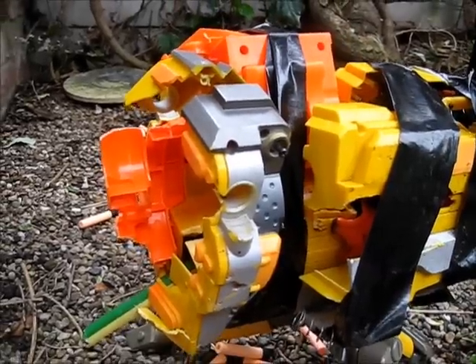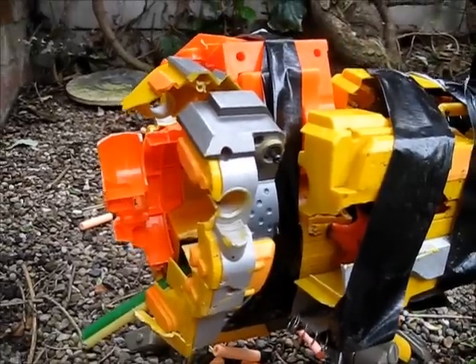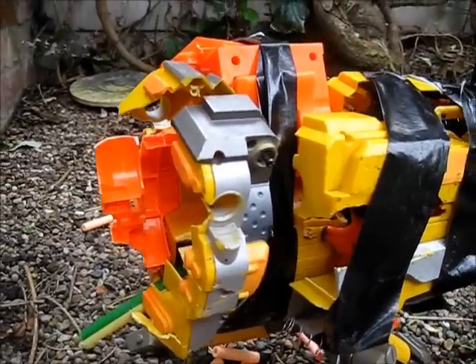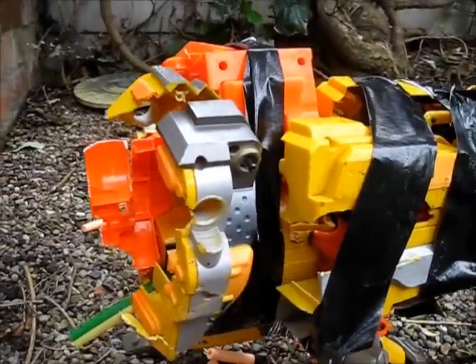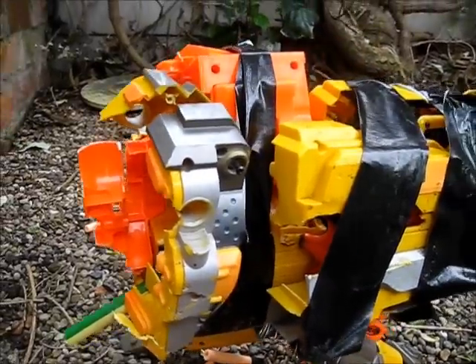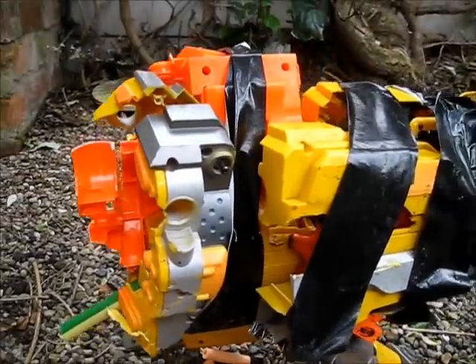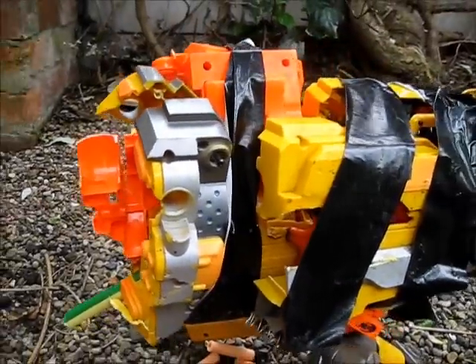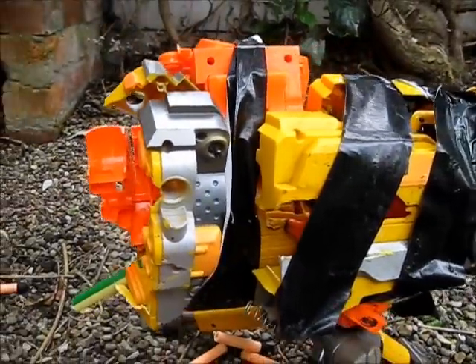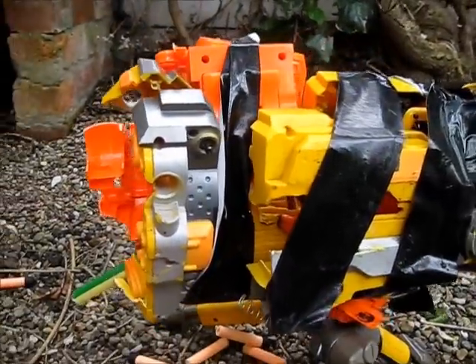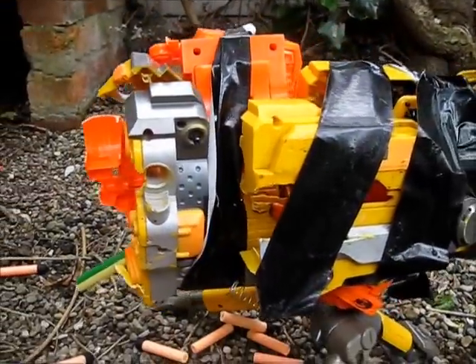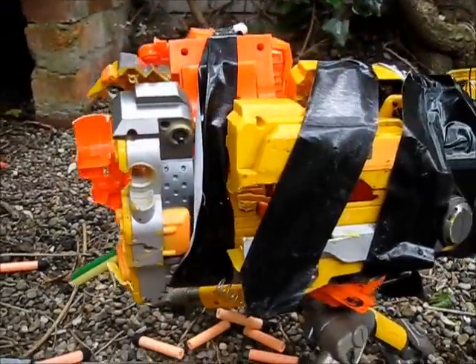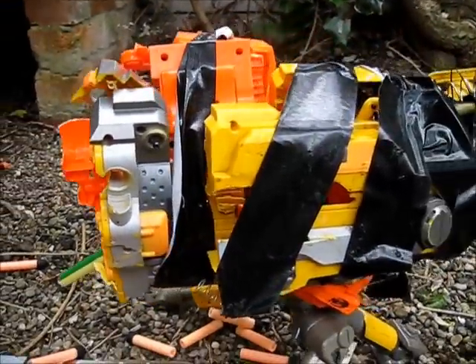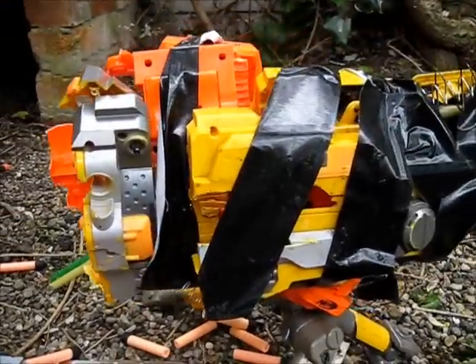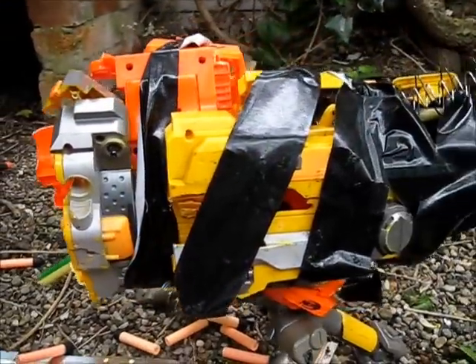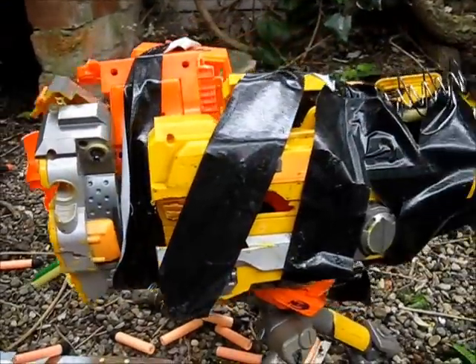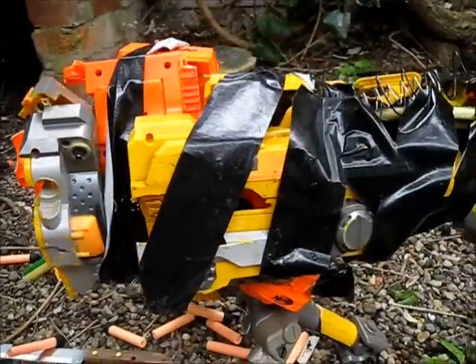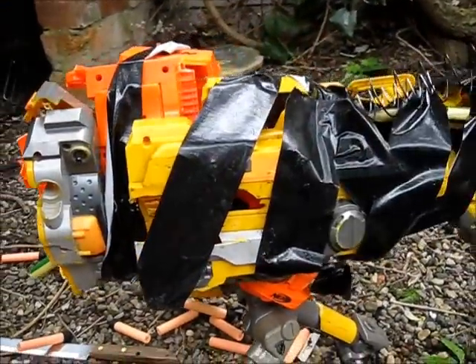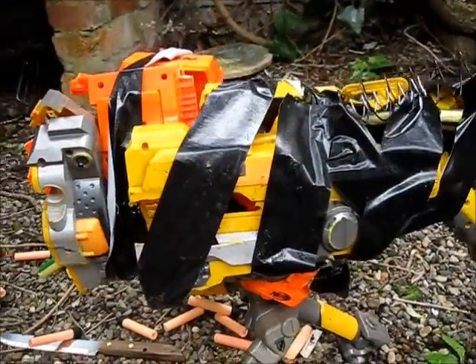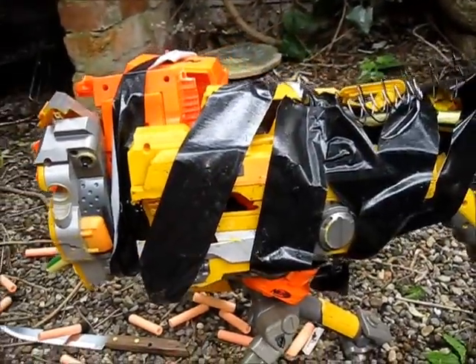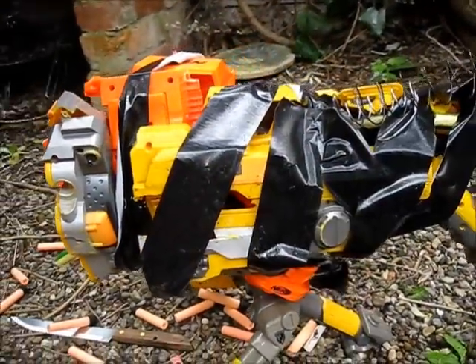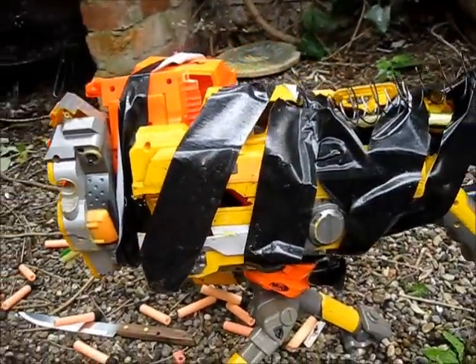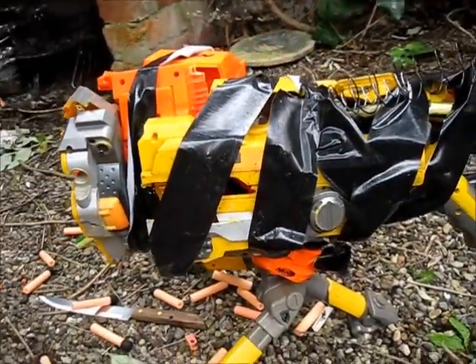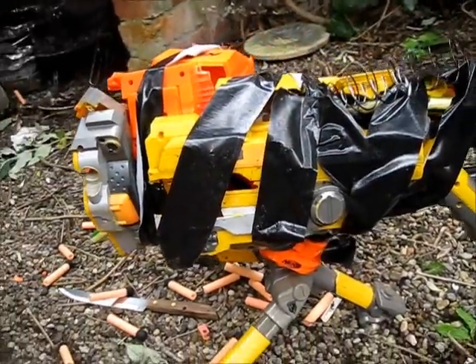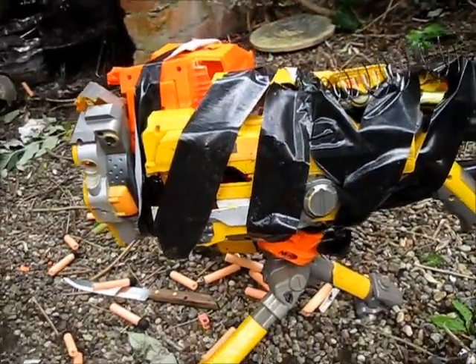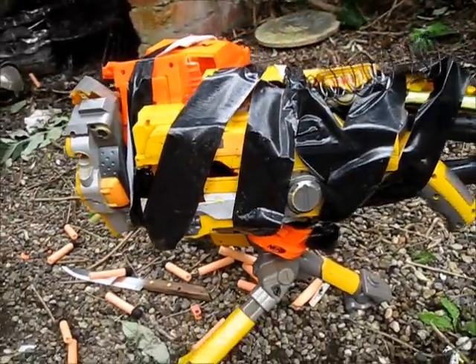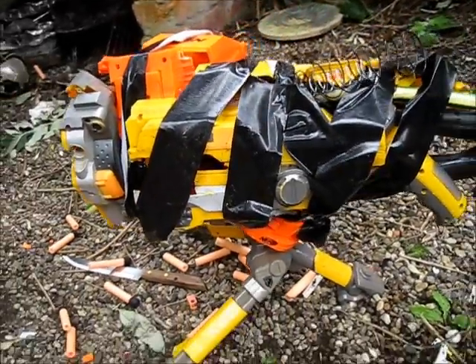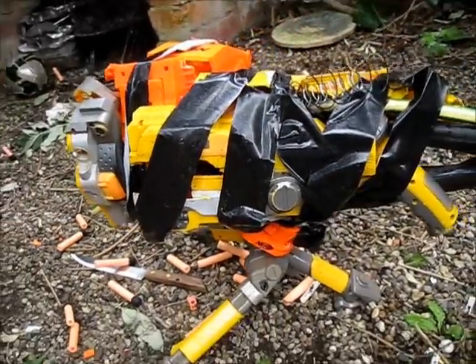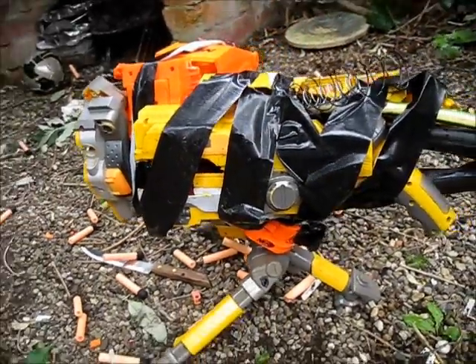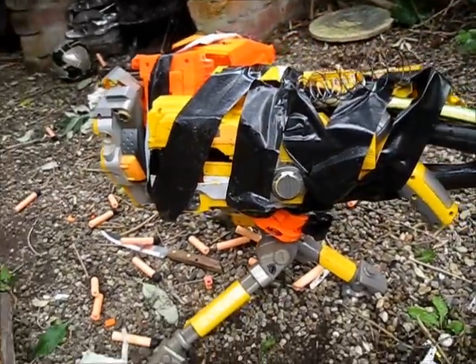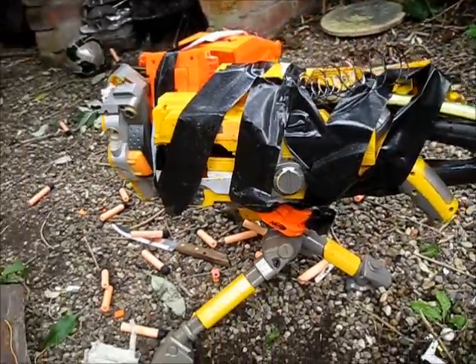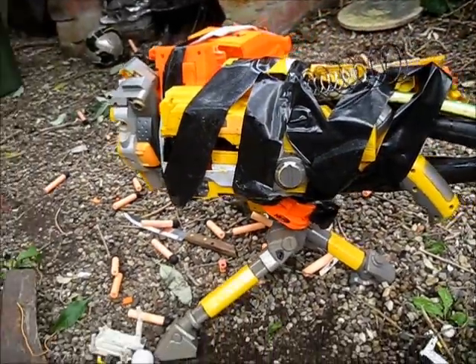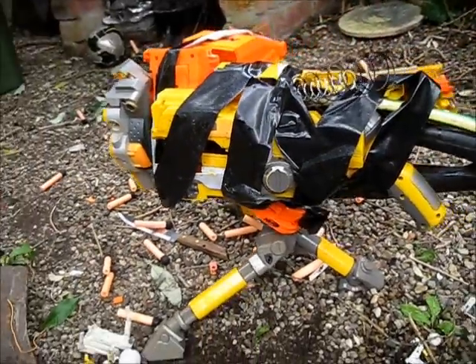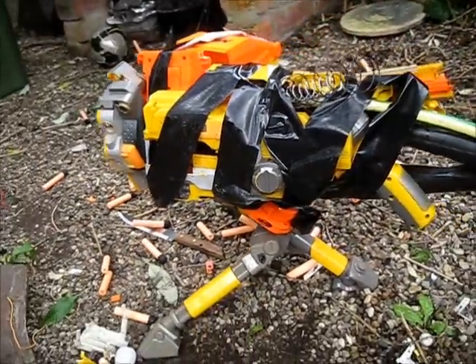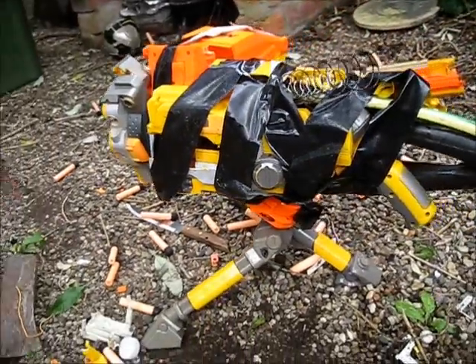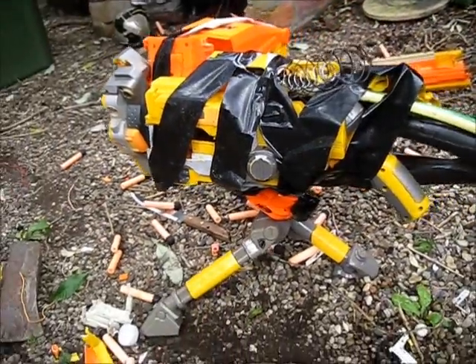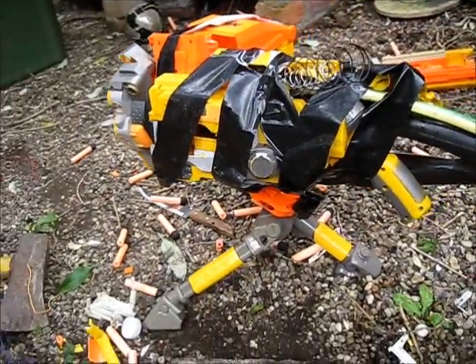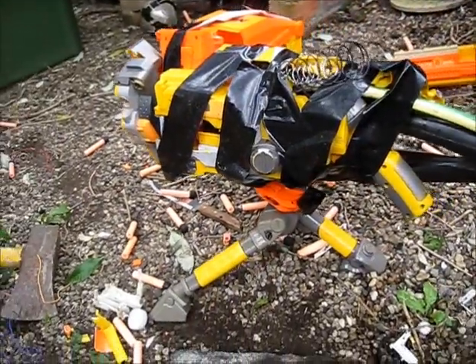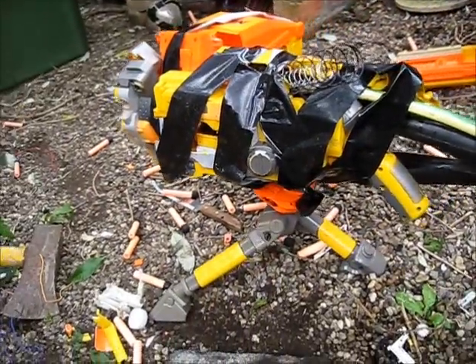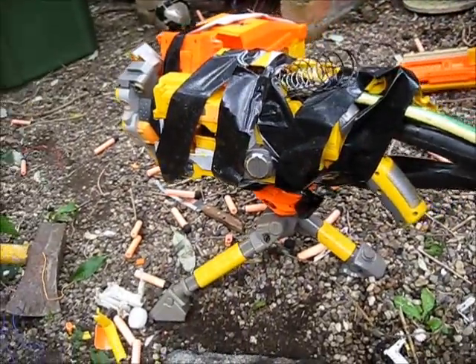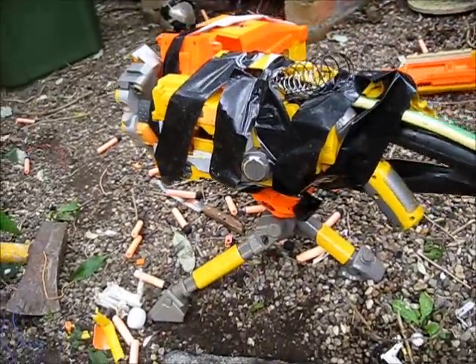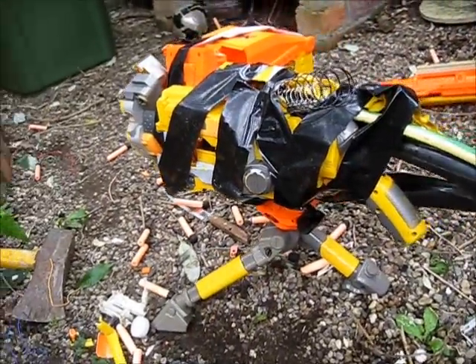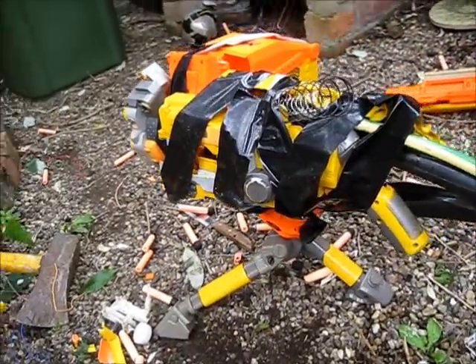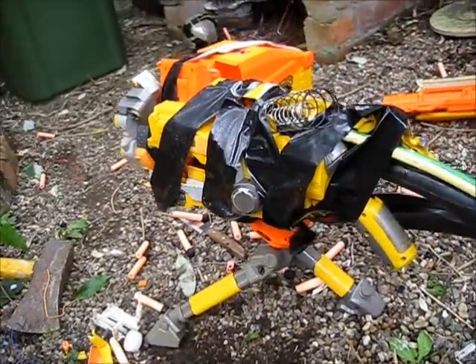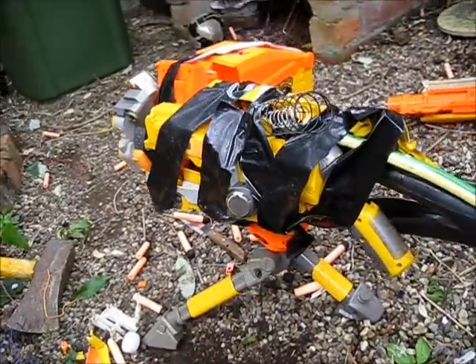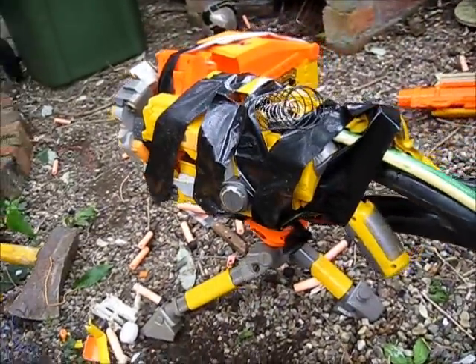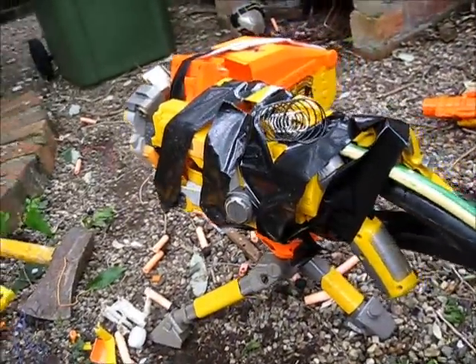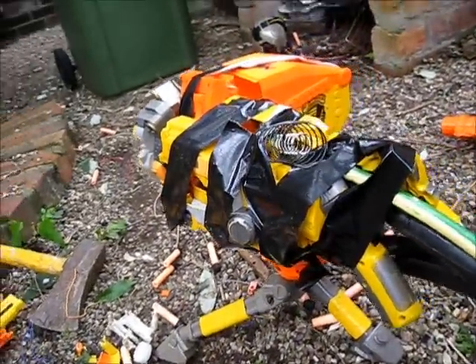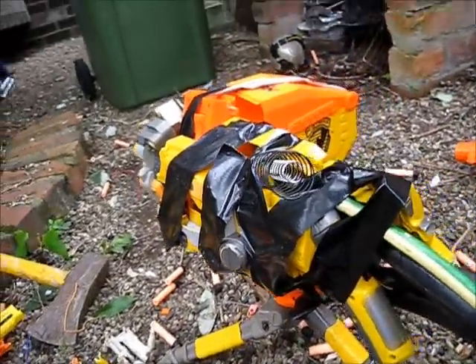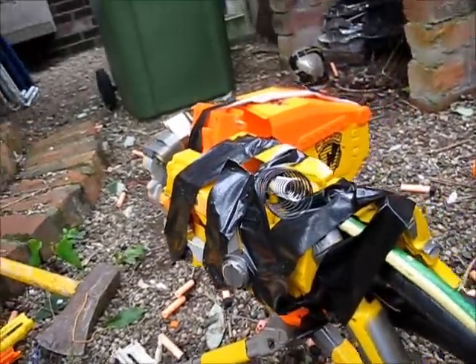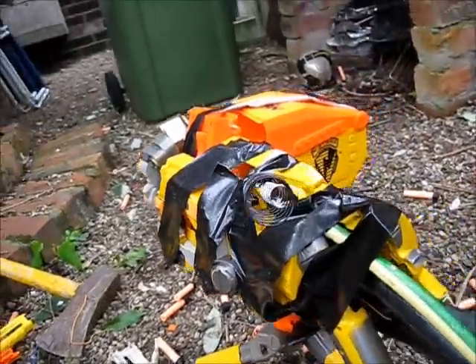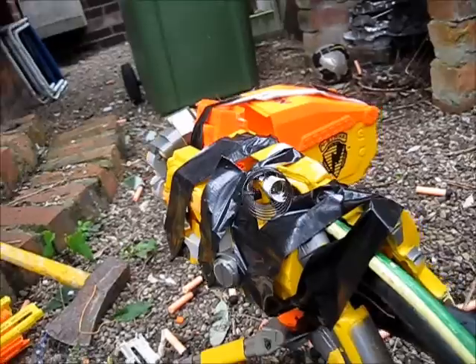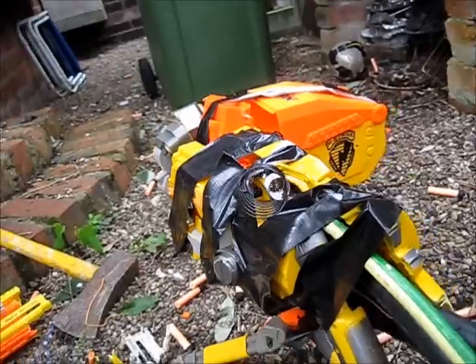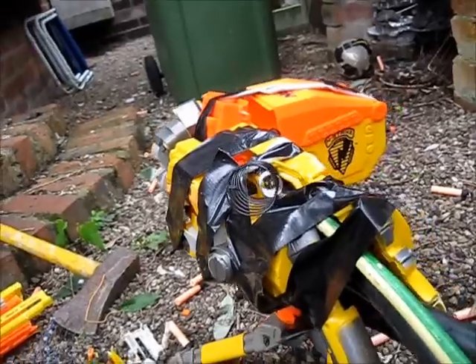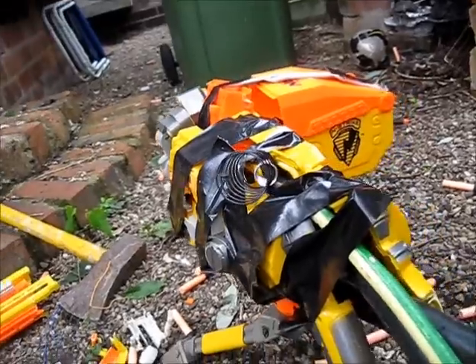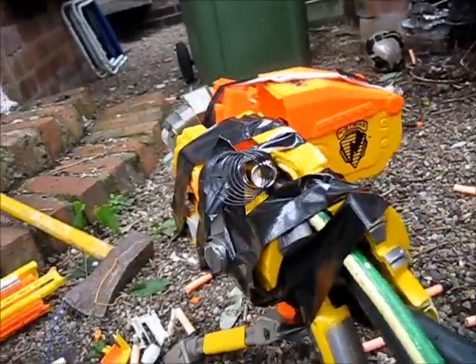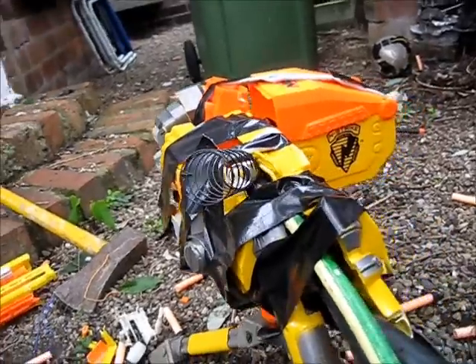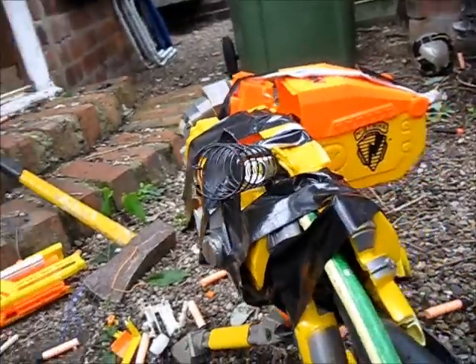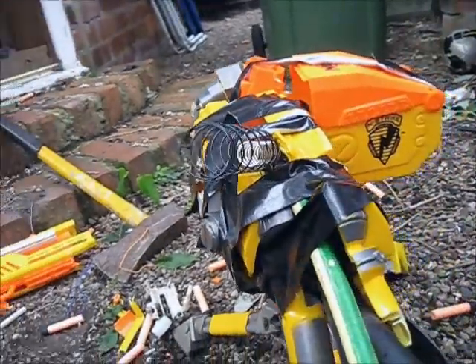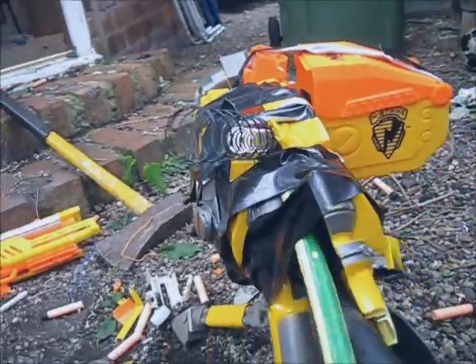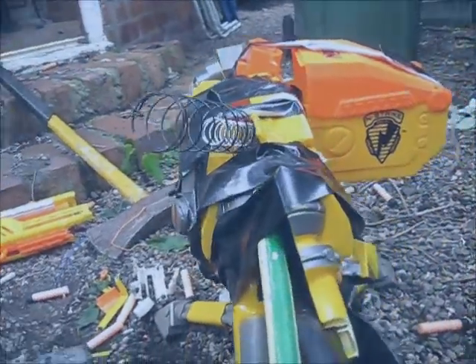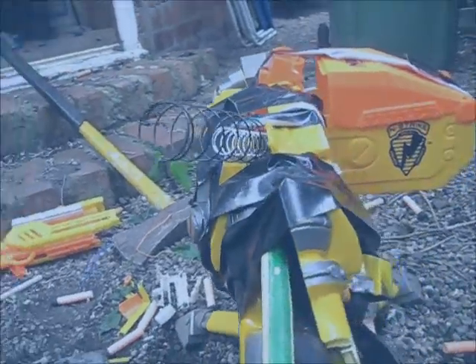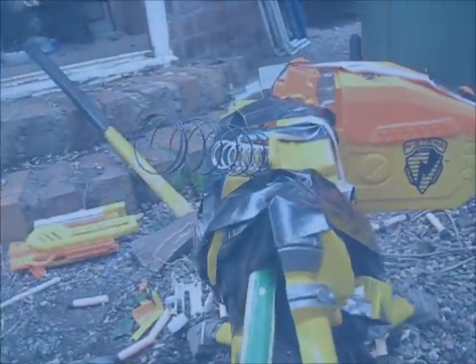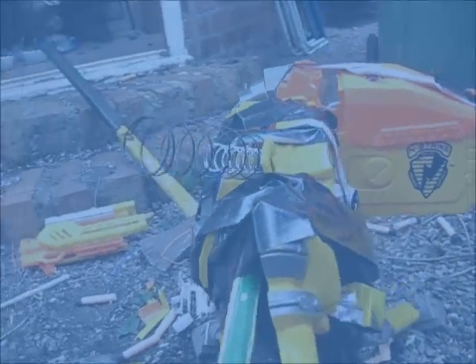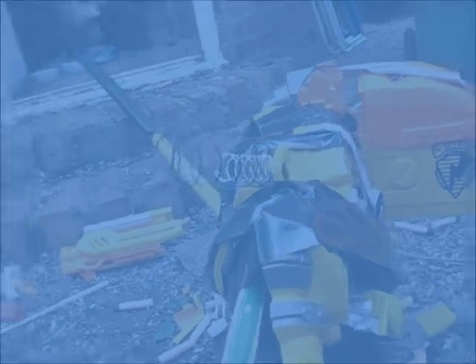Now, of course, I'm pretty busy at the moment with commission builds, but if you want me to mod a specific blaster for you, let me know in the comments below, and I'm sure I'll get around to it somehow.